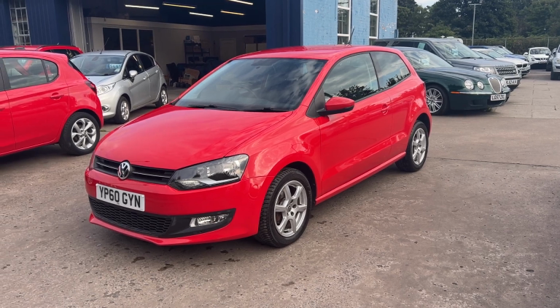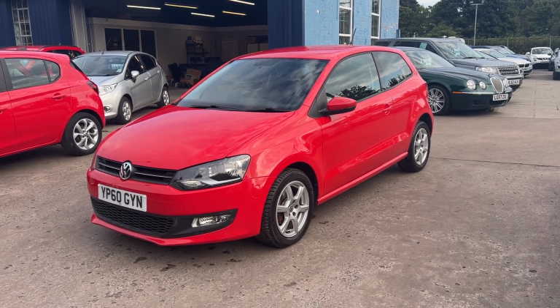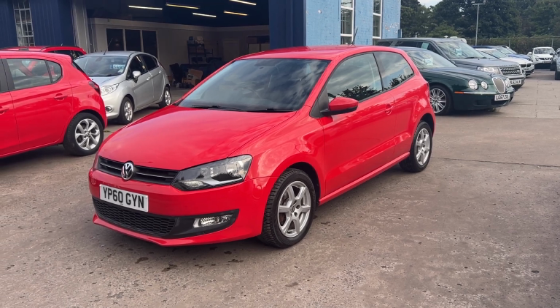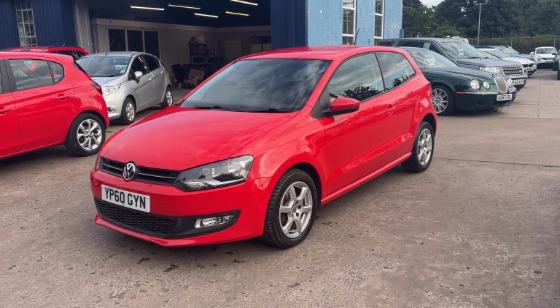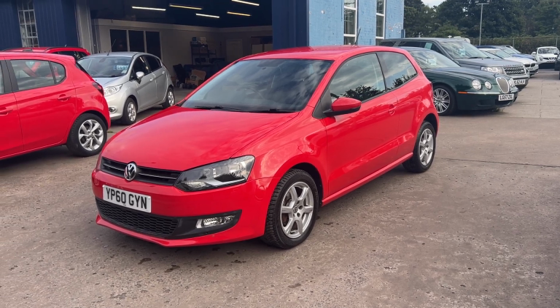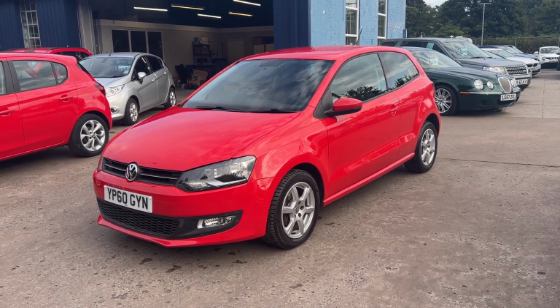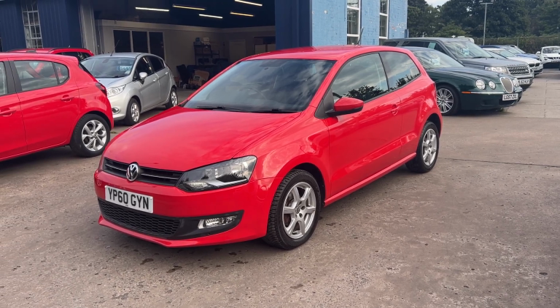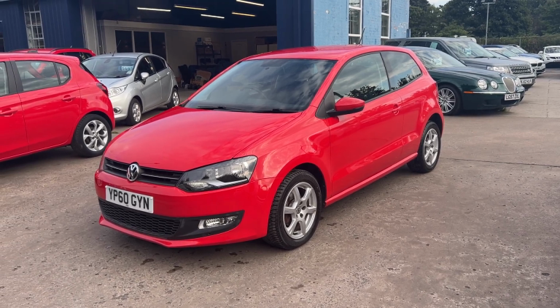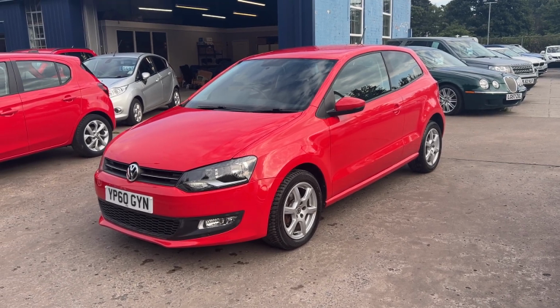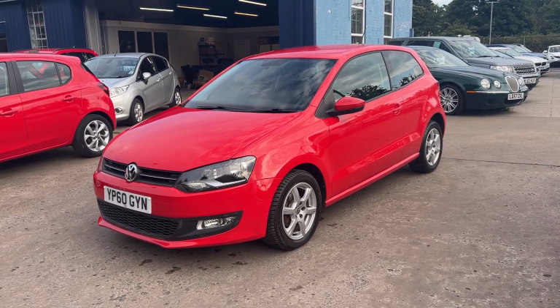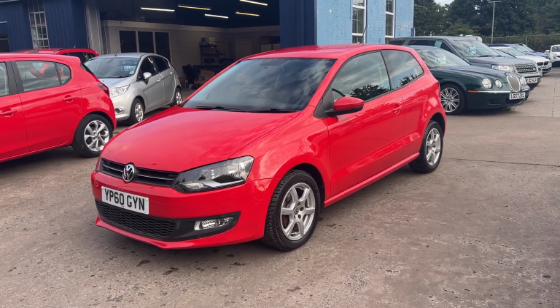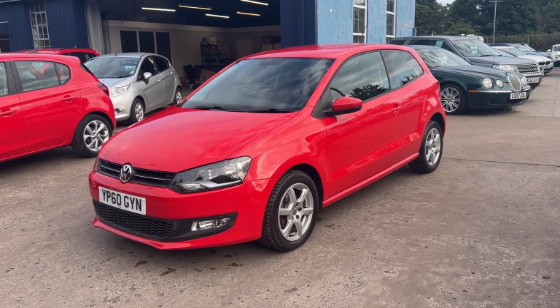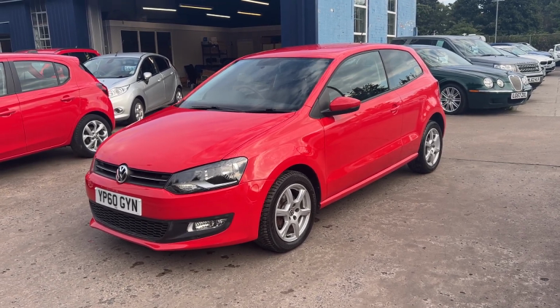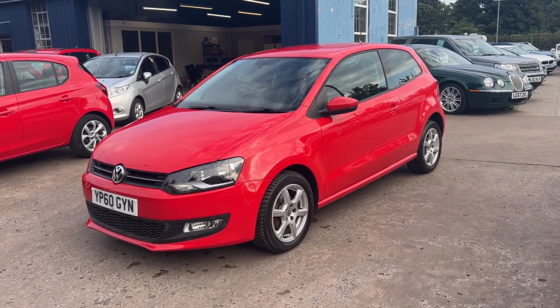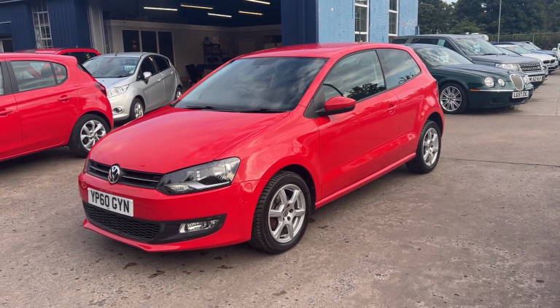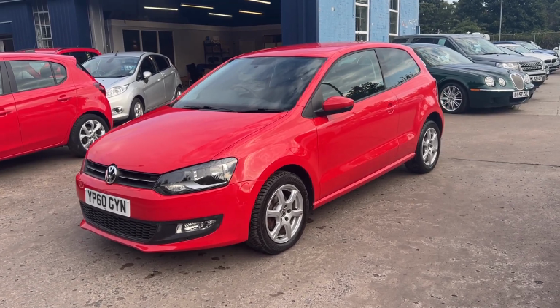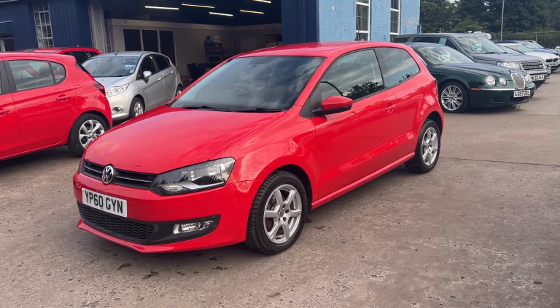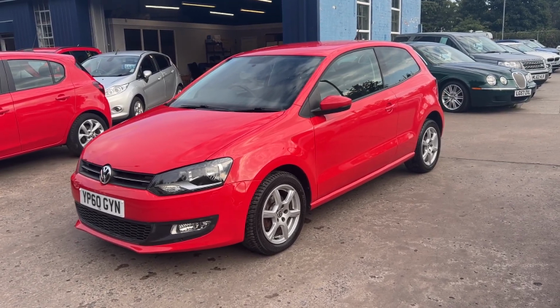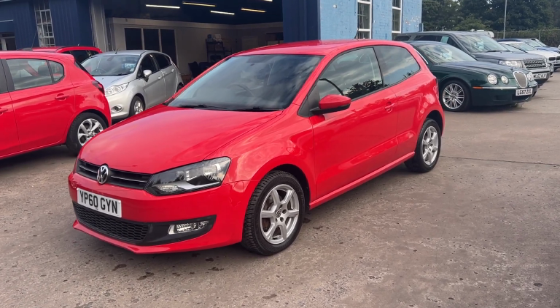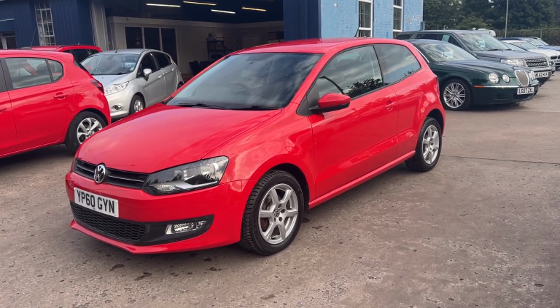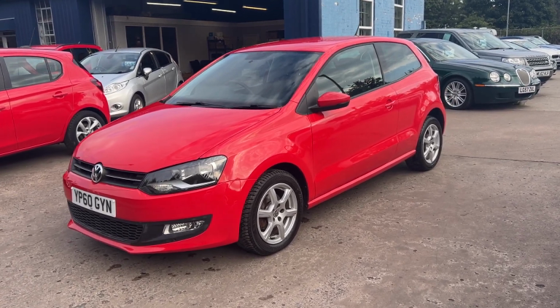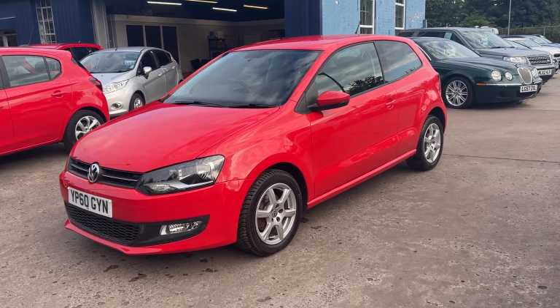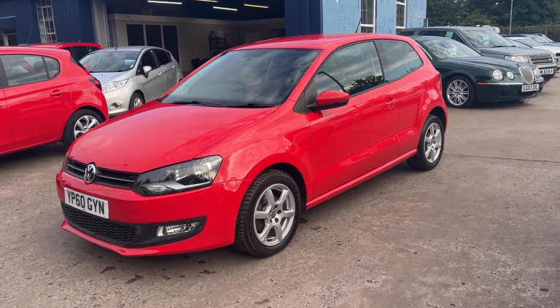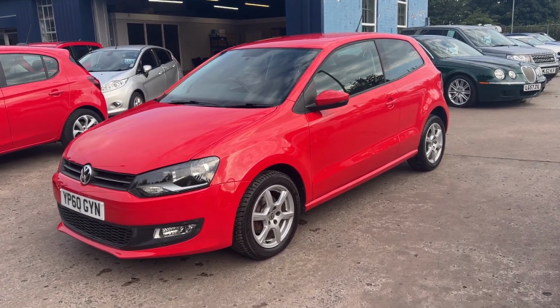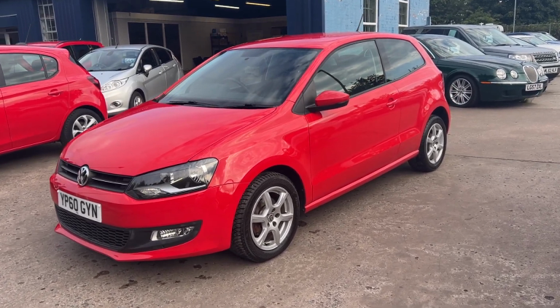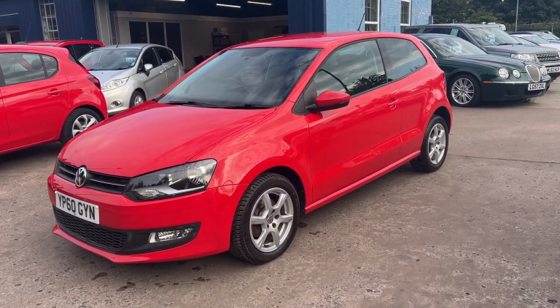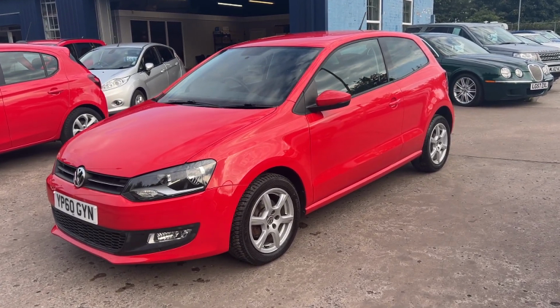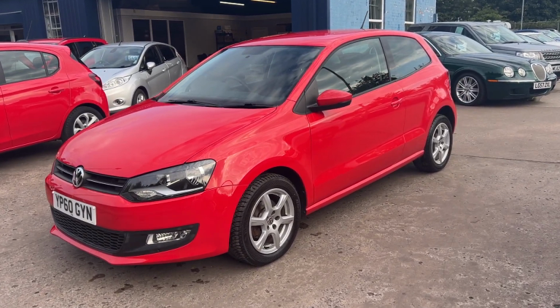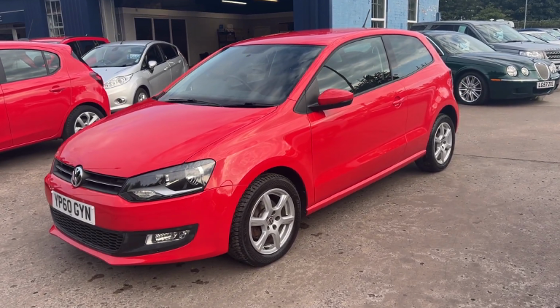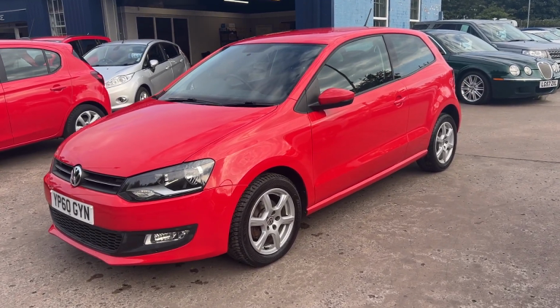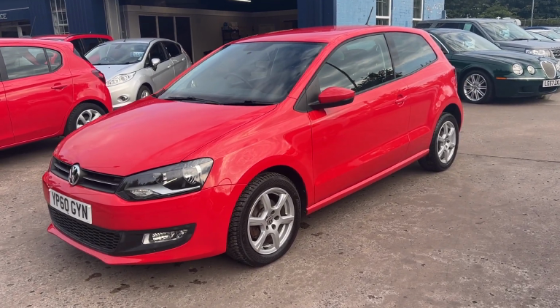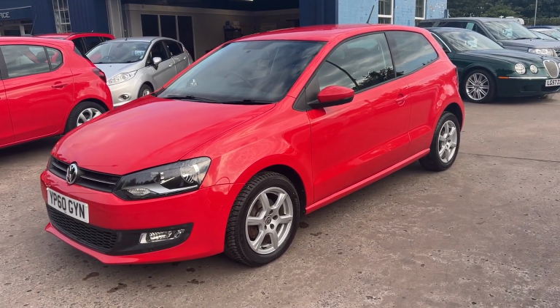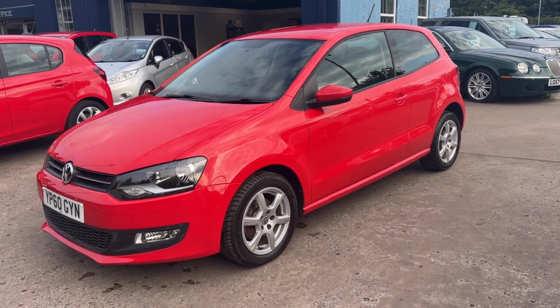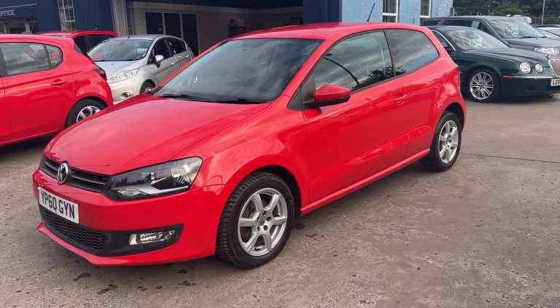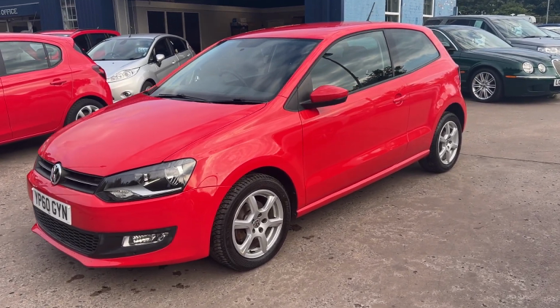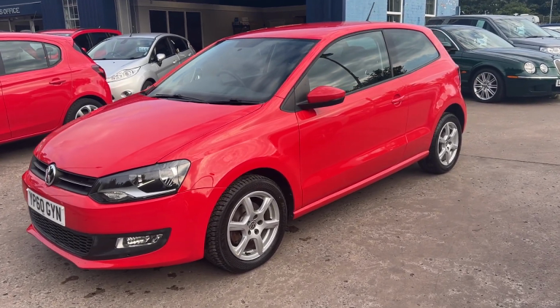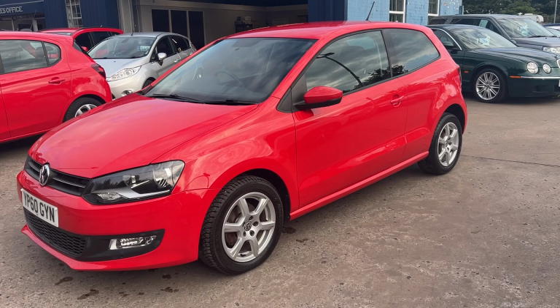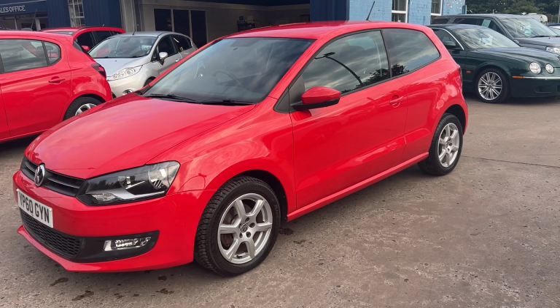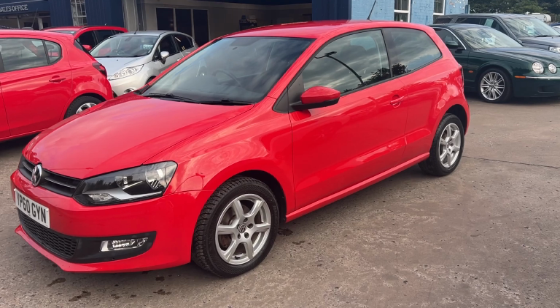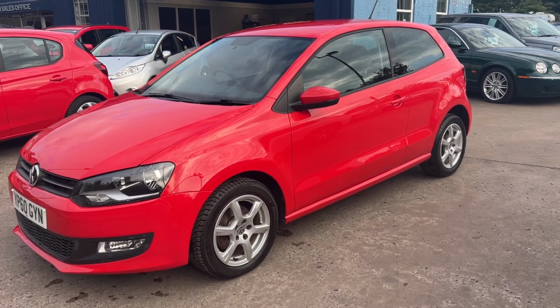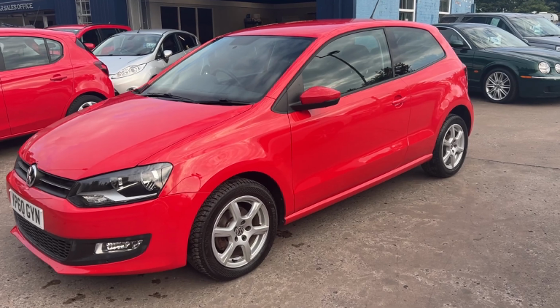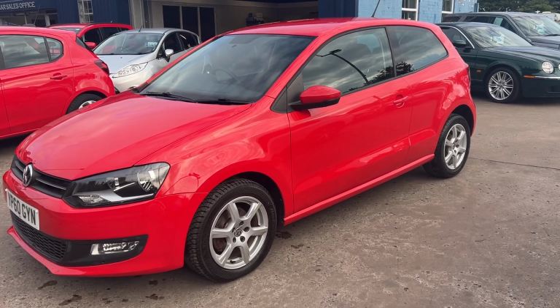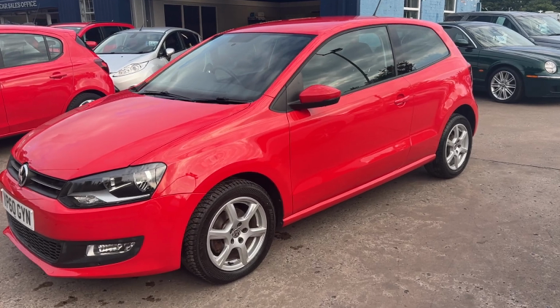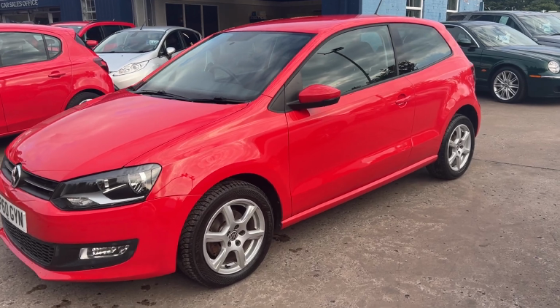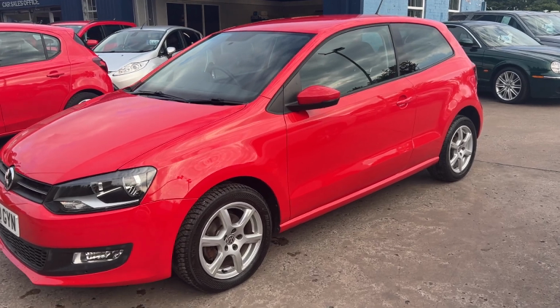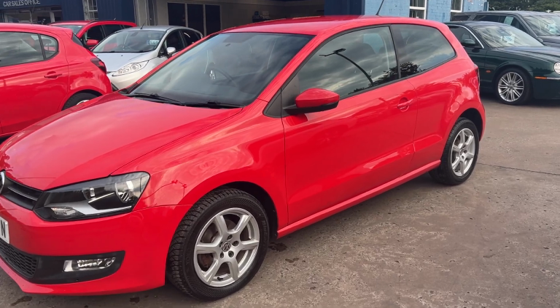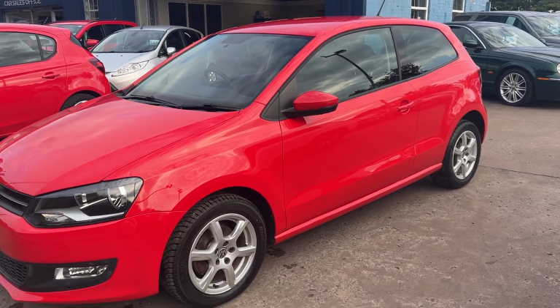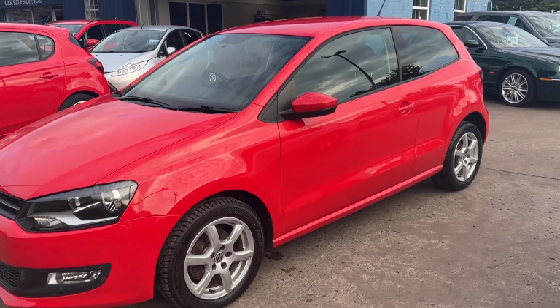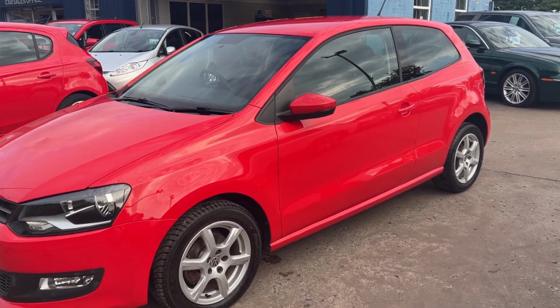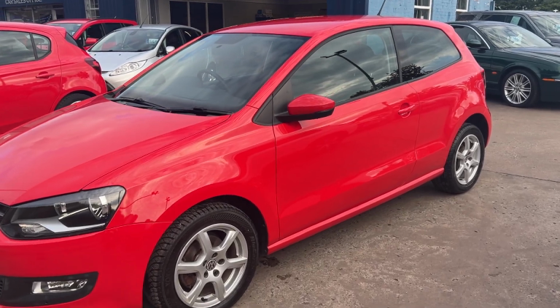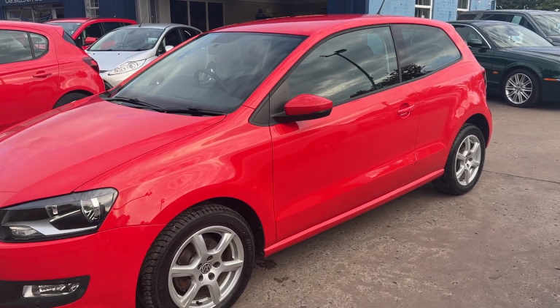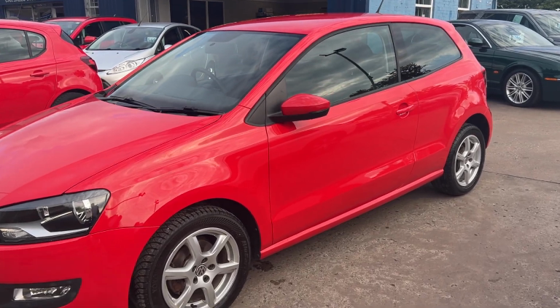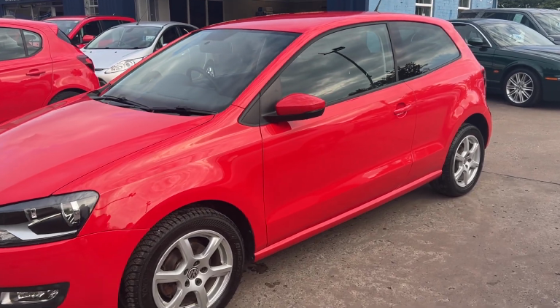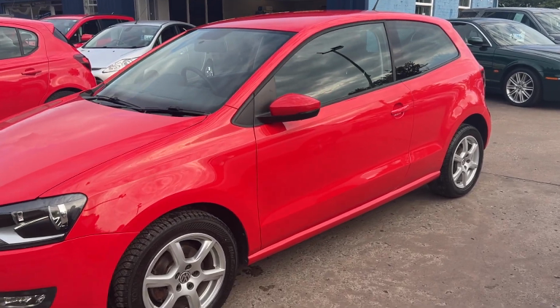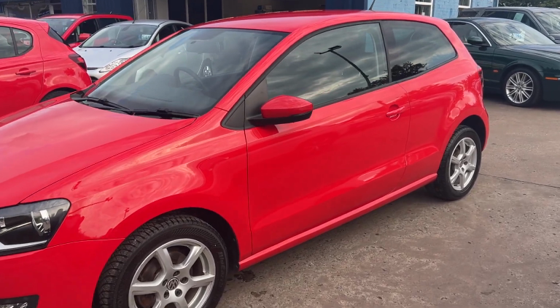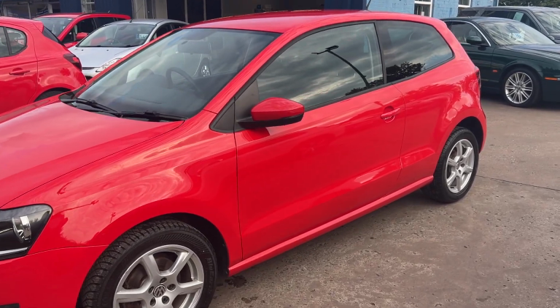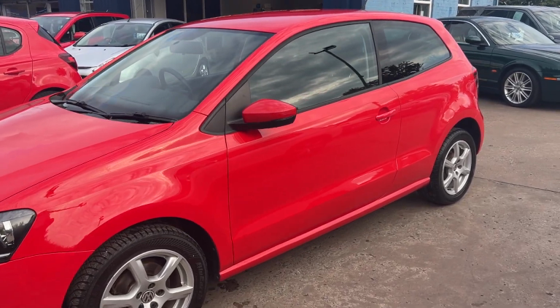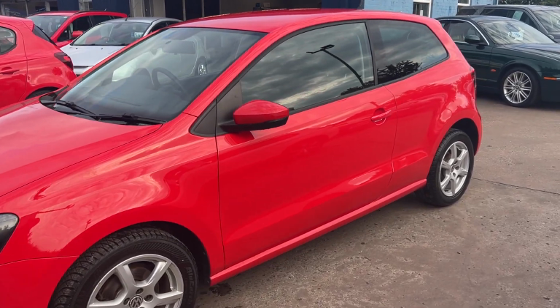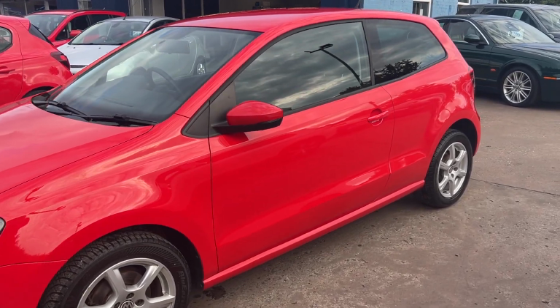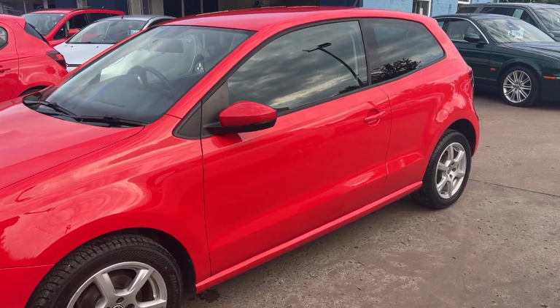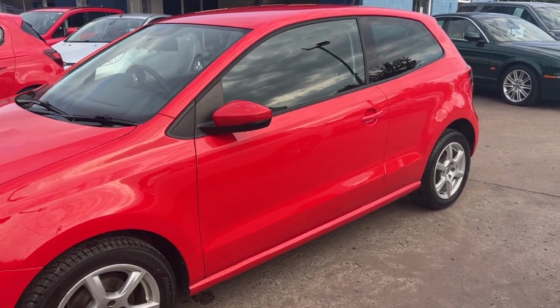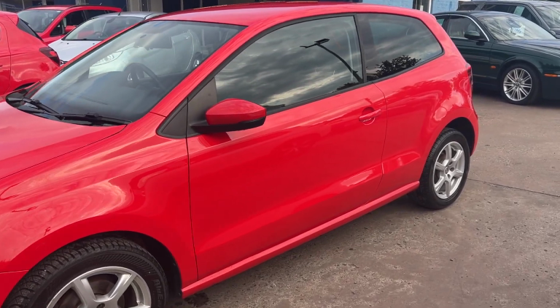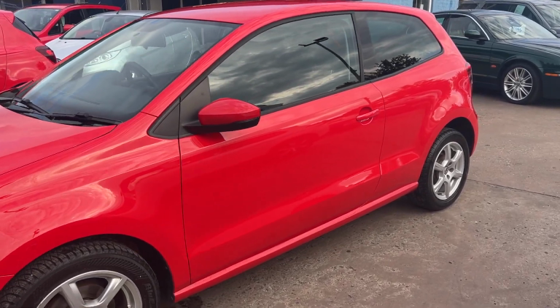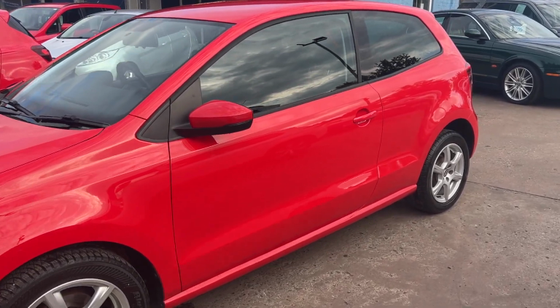Welcome to Cantaloole Car Centre. I'm here today with a Volkswagen Polo Moda, registered 2010 on a 60 plate.